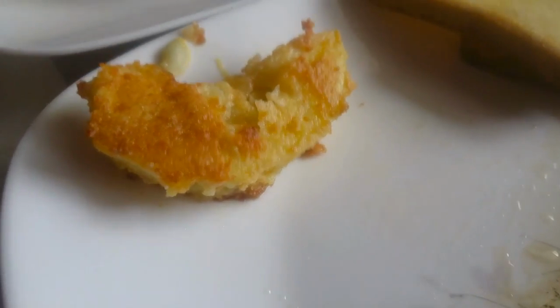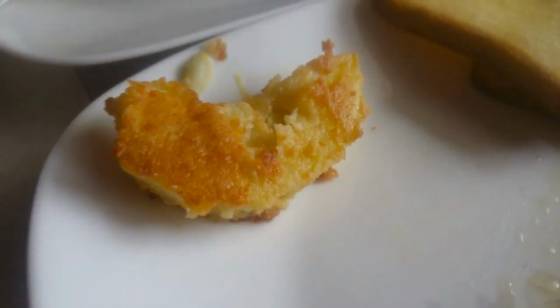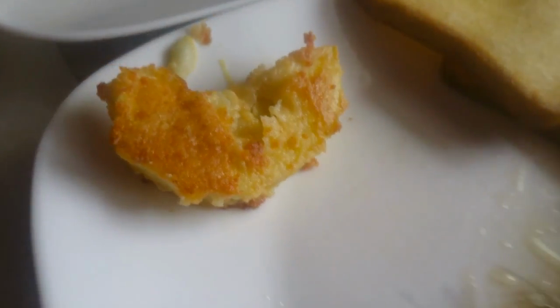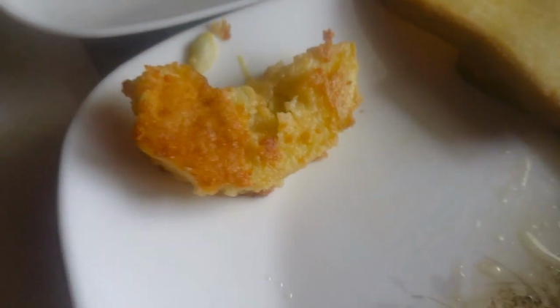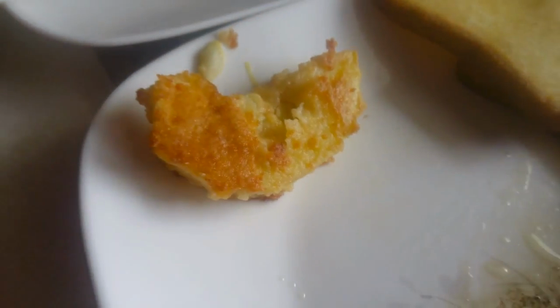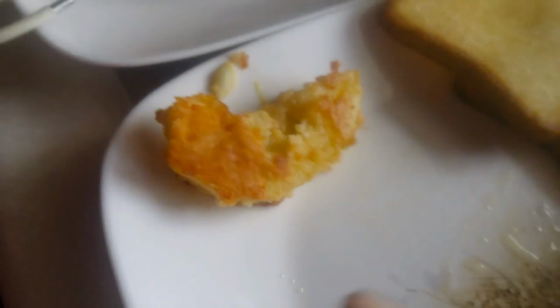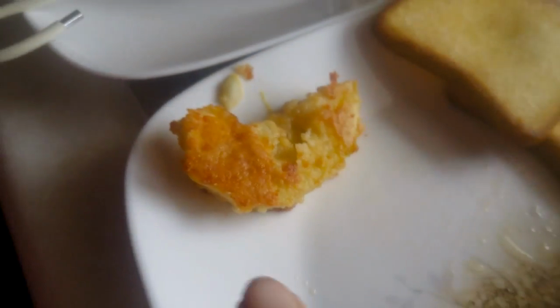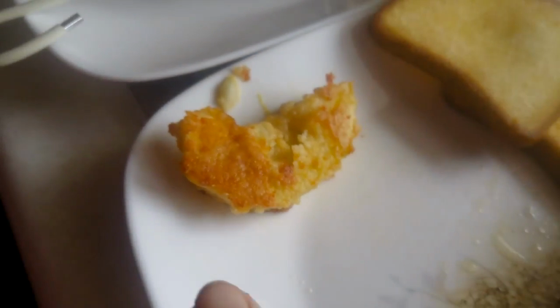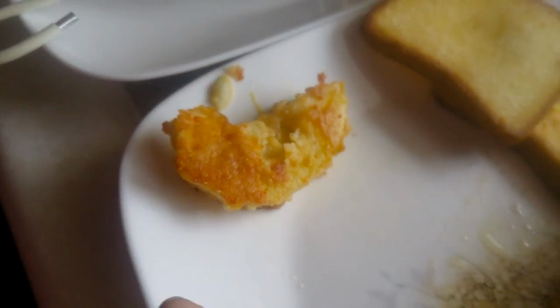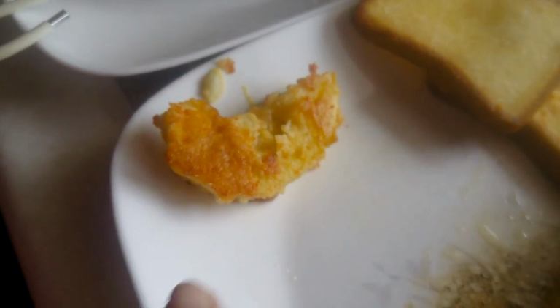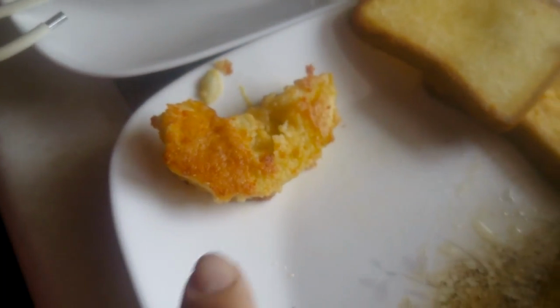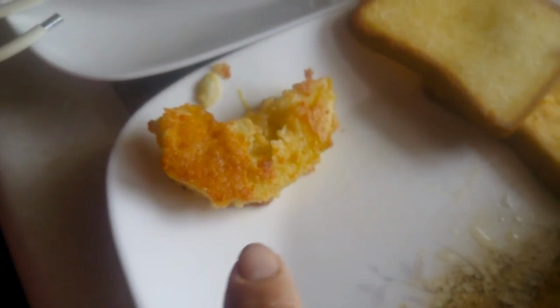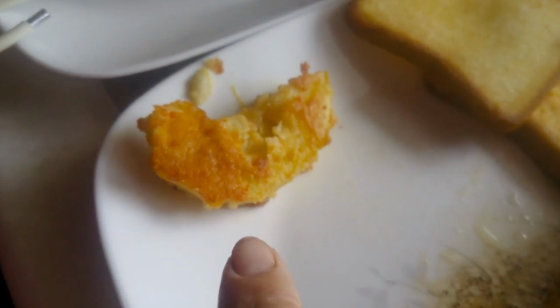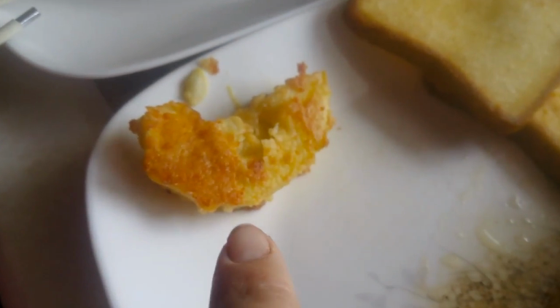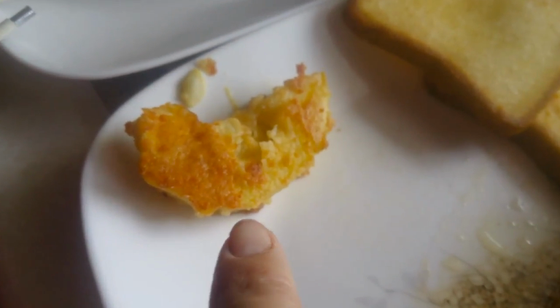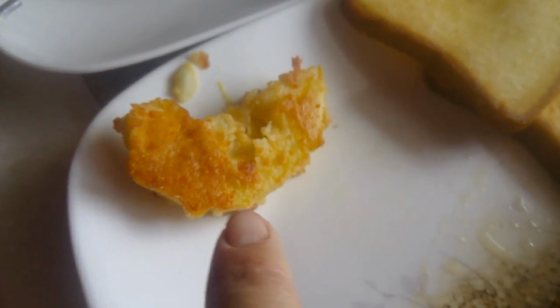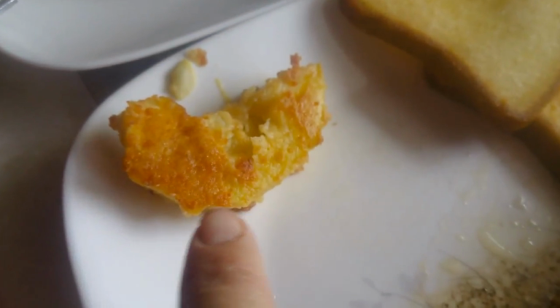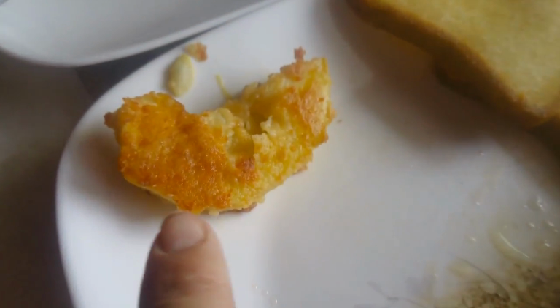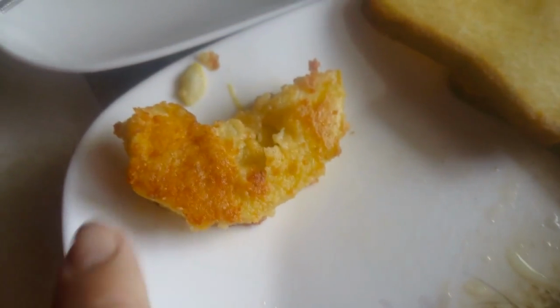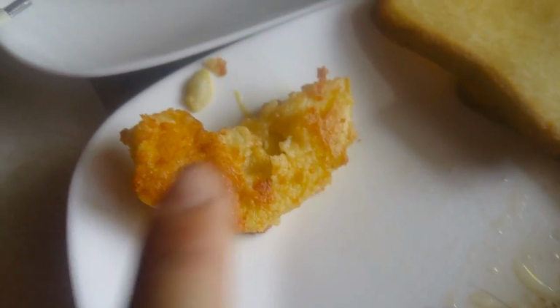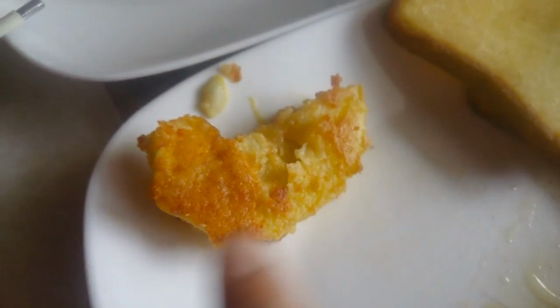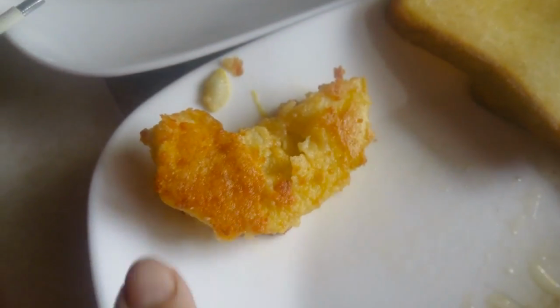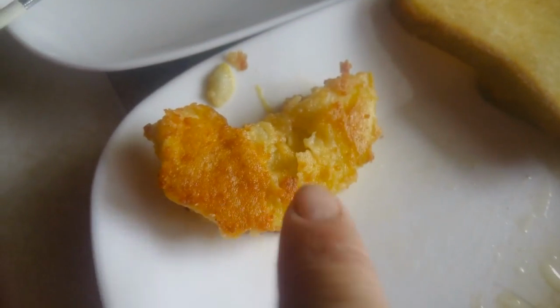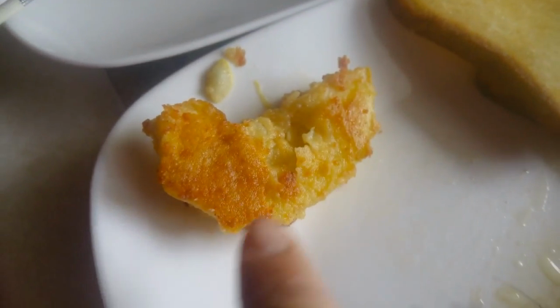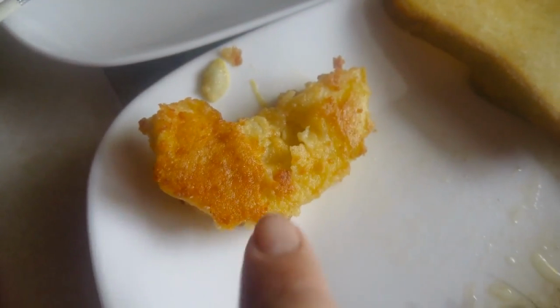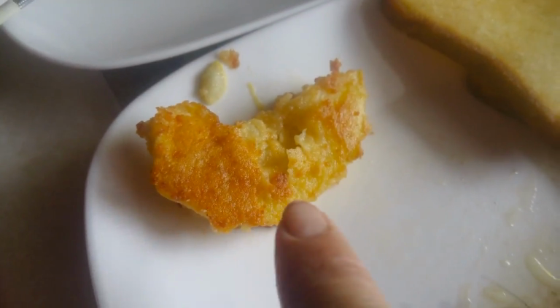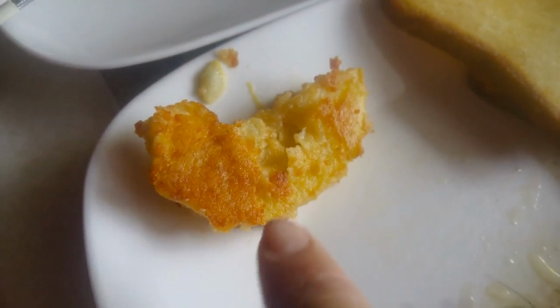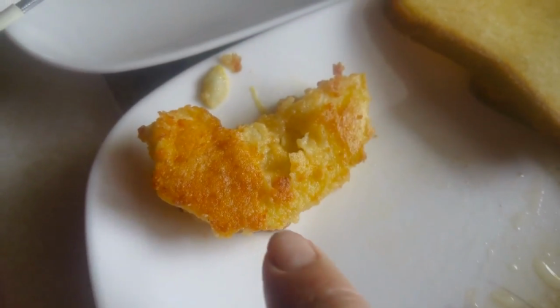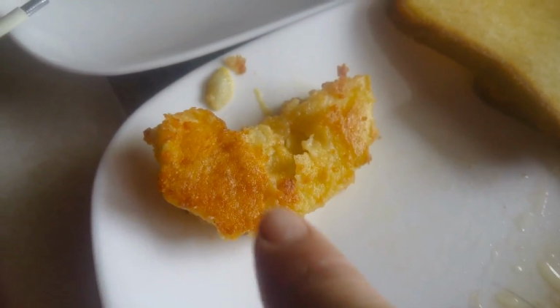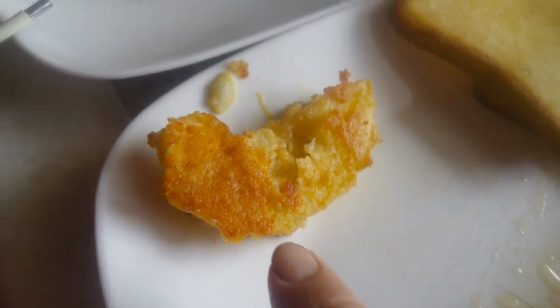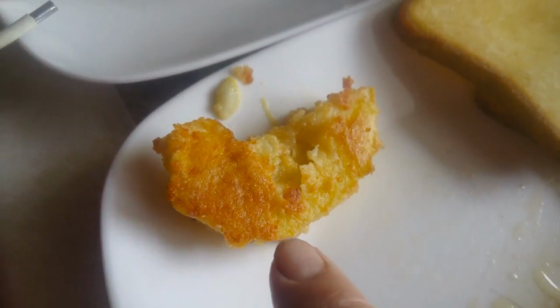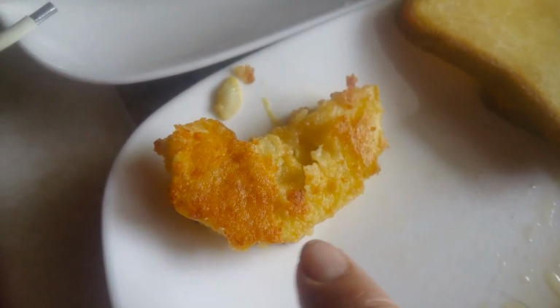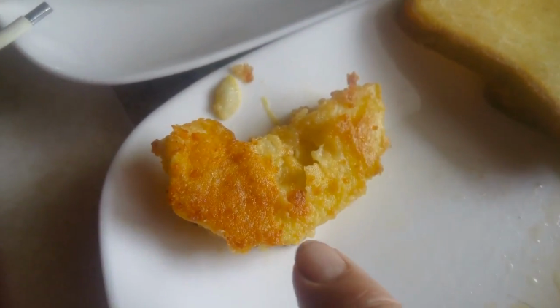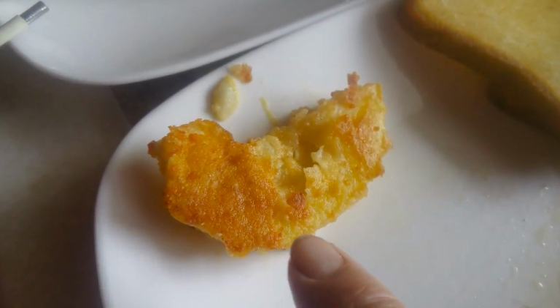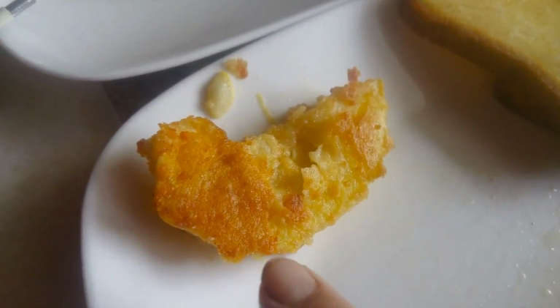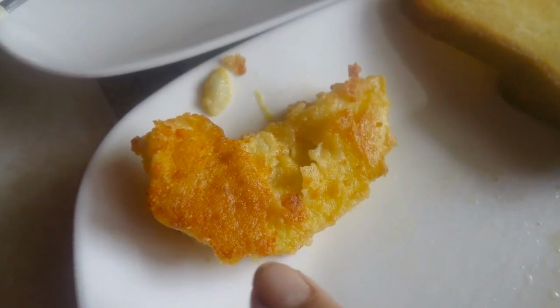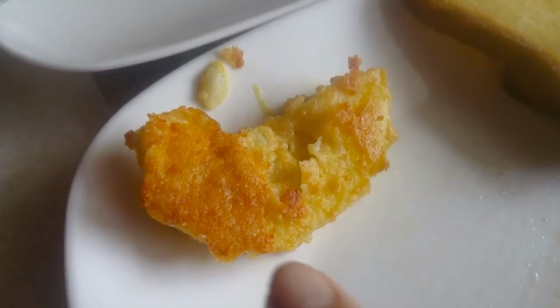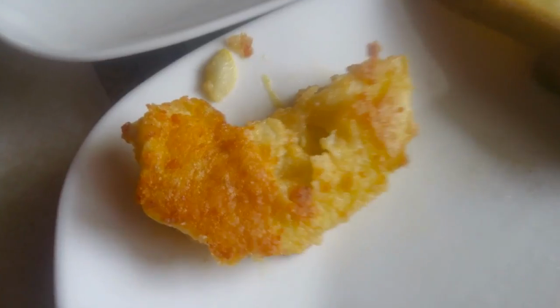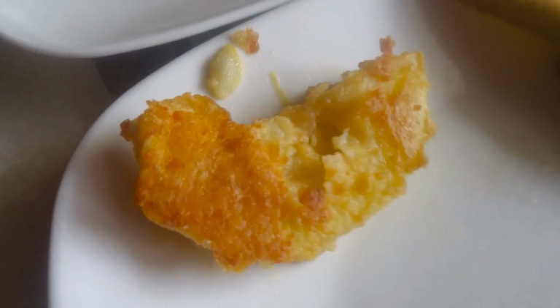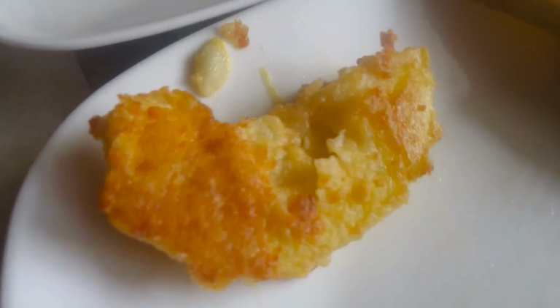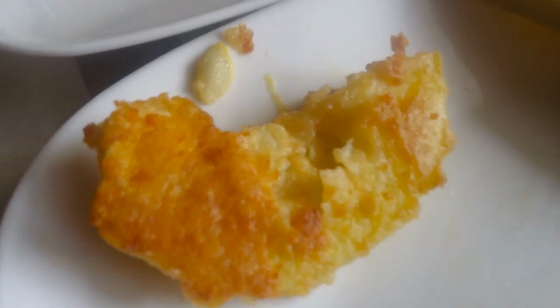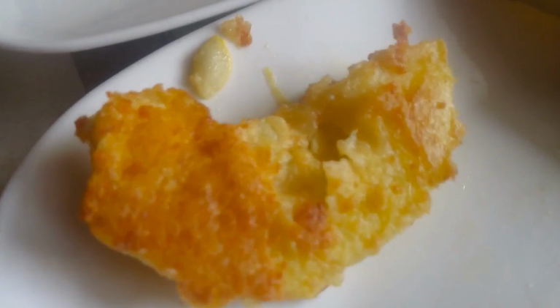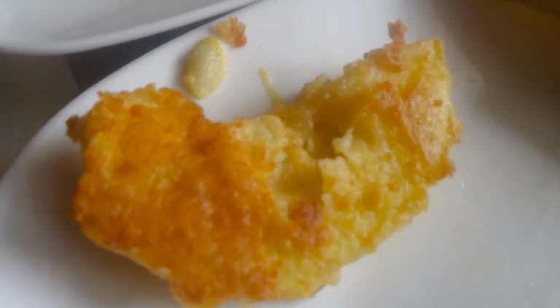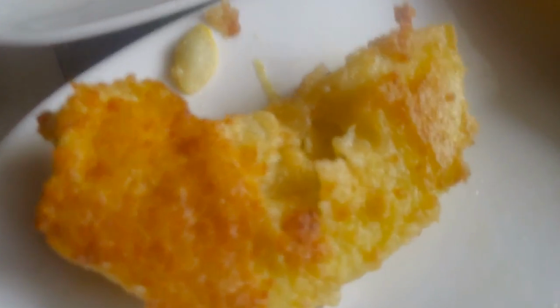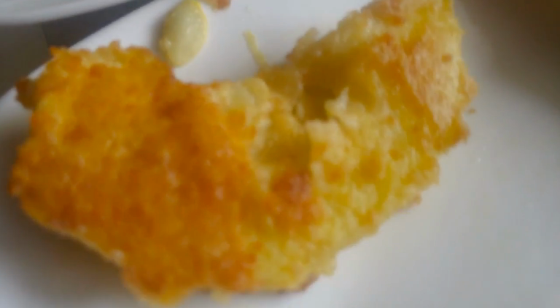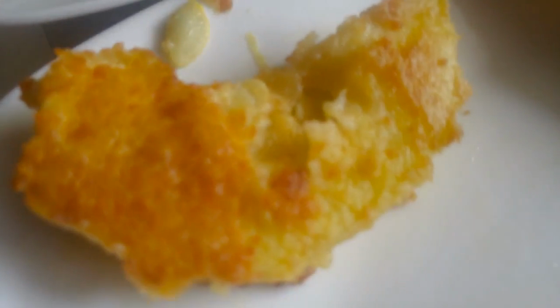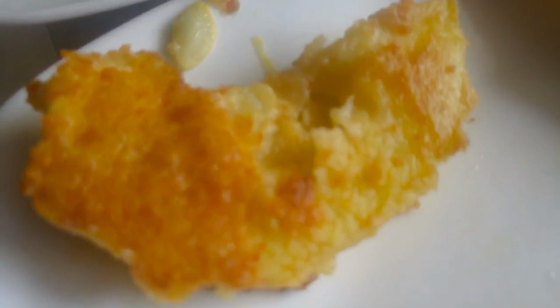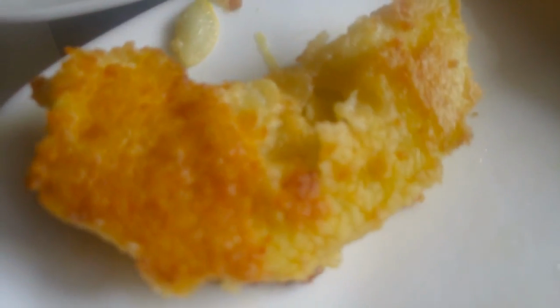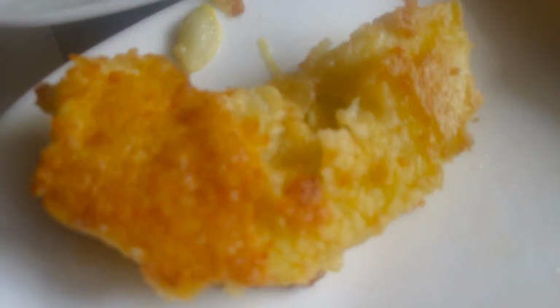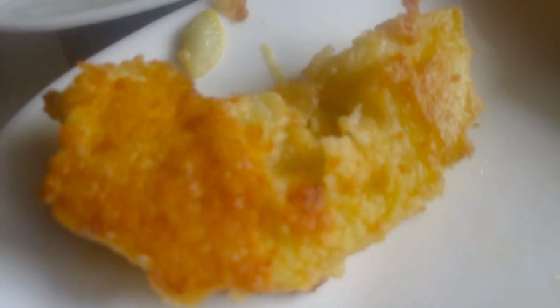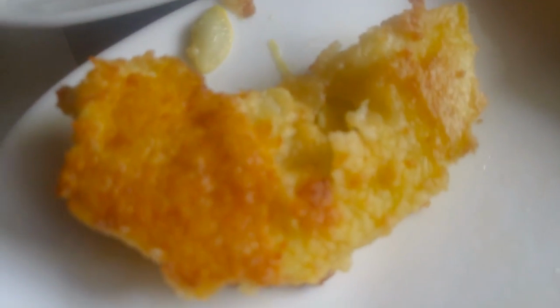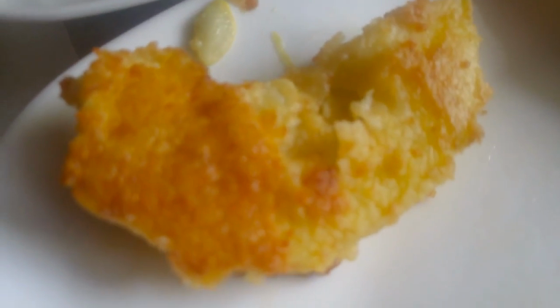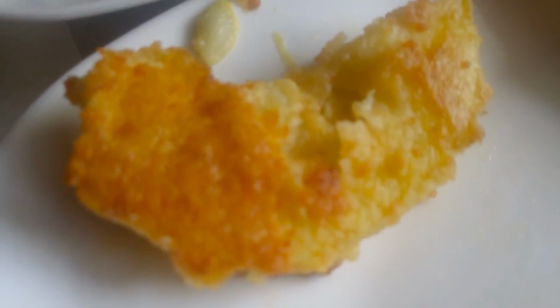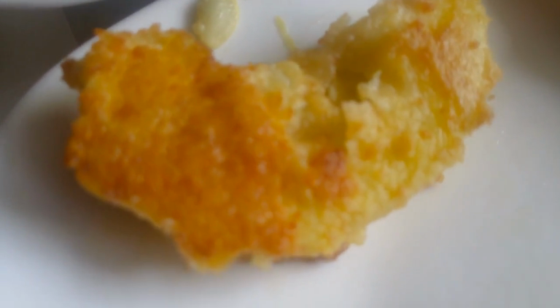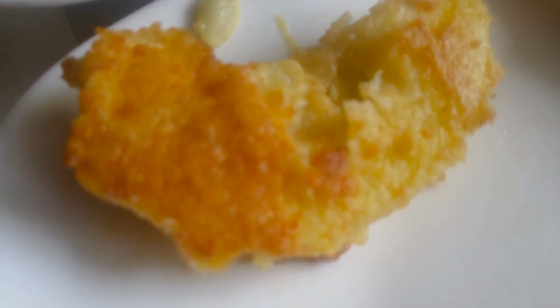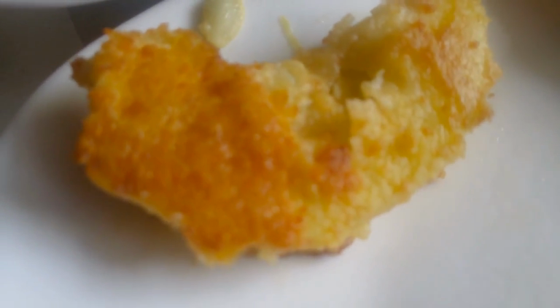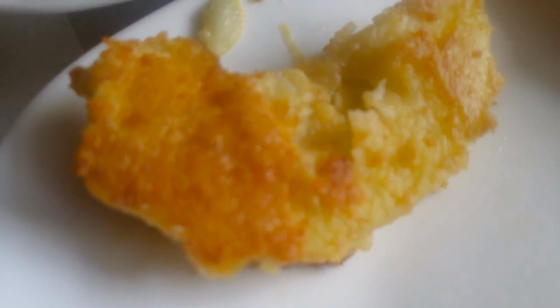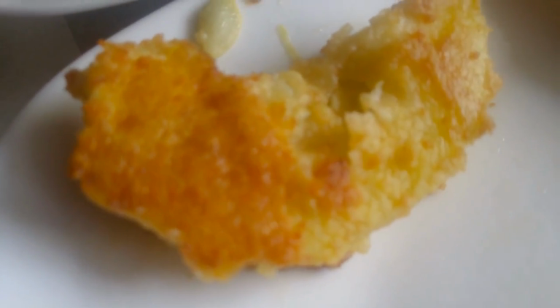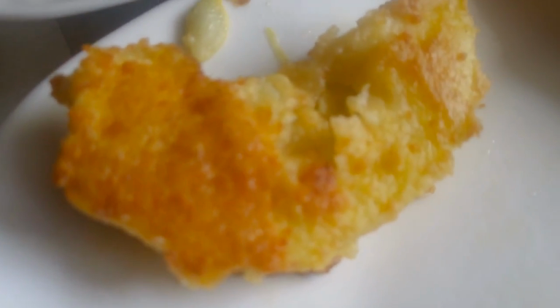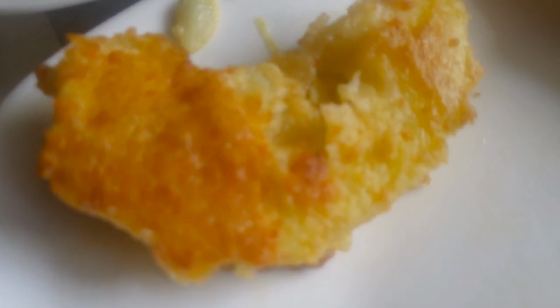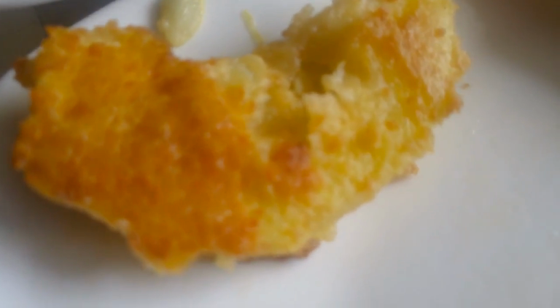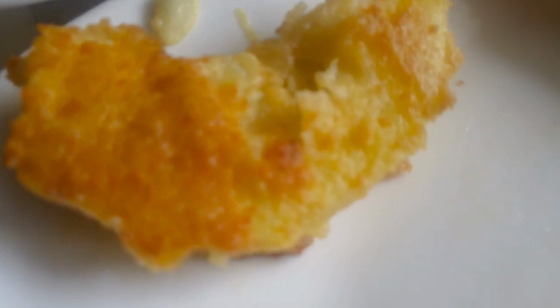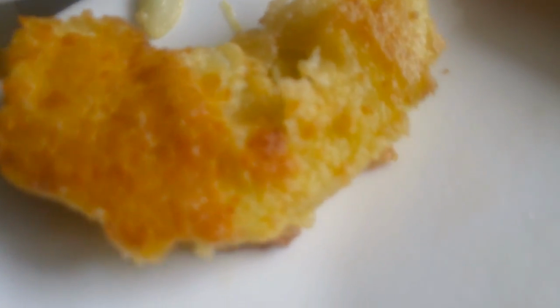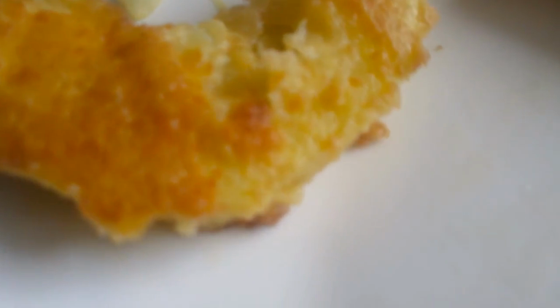After you fry up your zucchini like this, it's ready to eat.